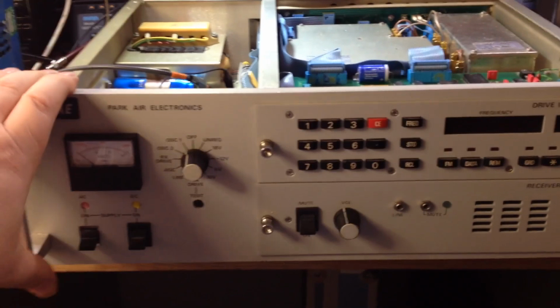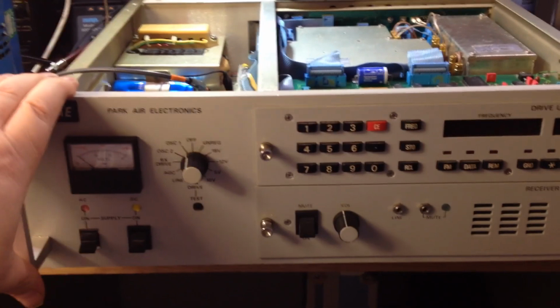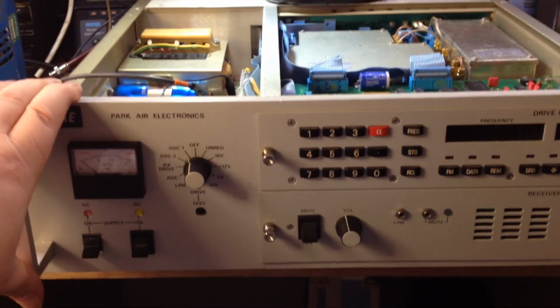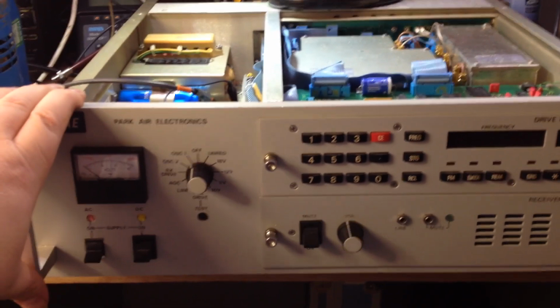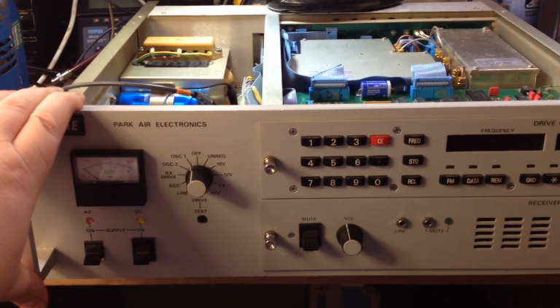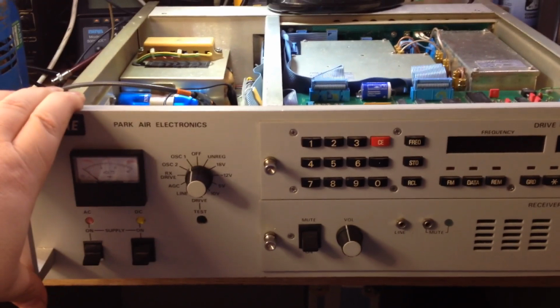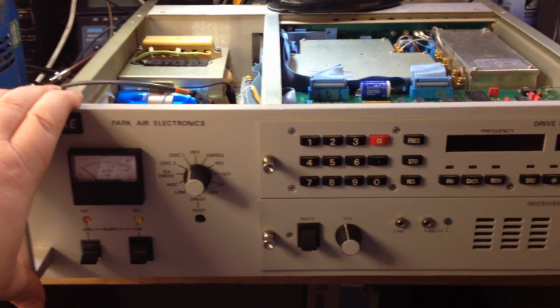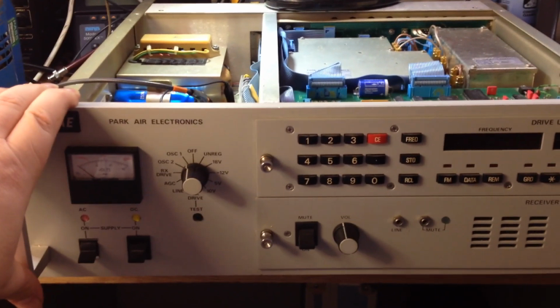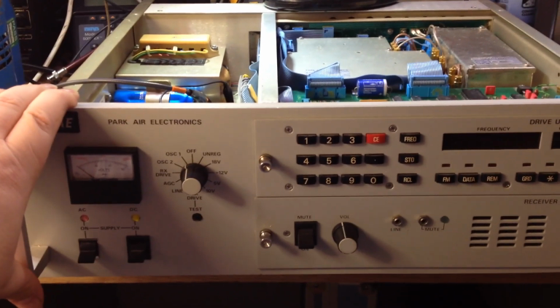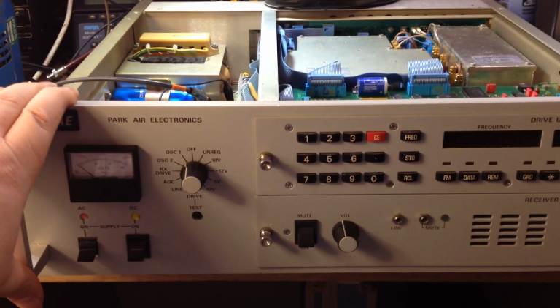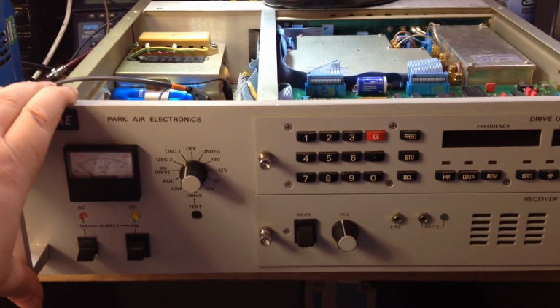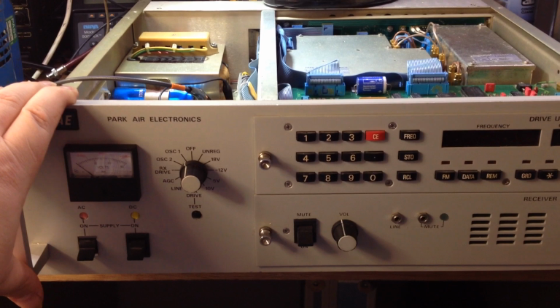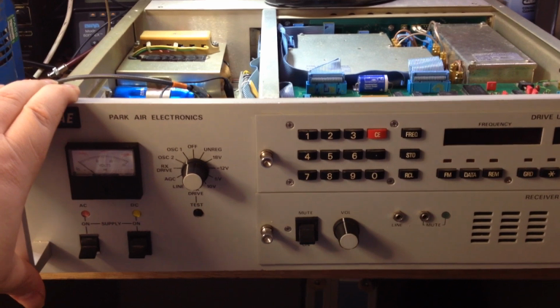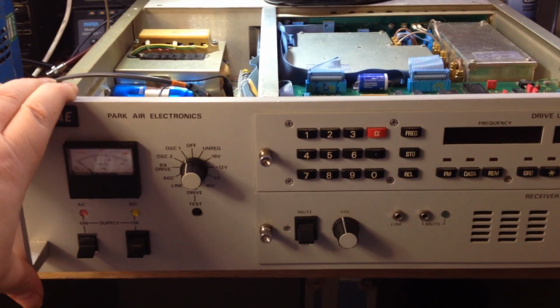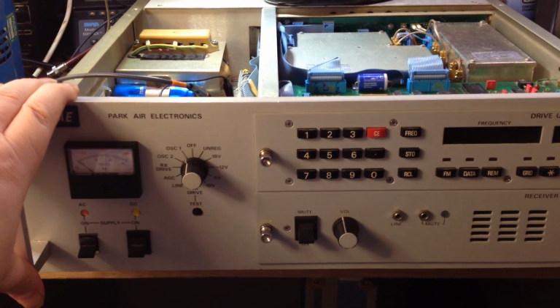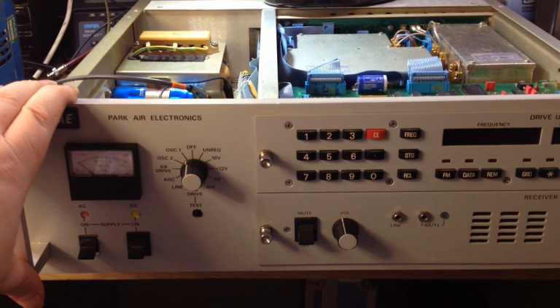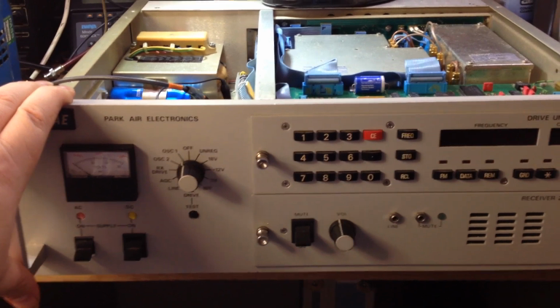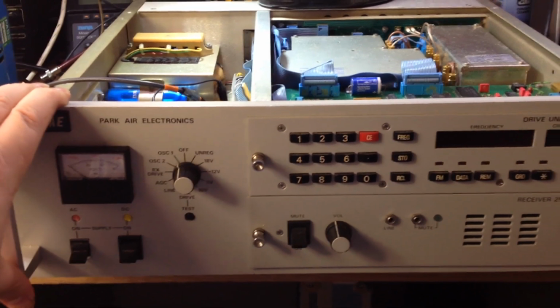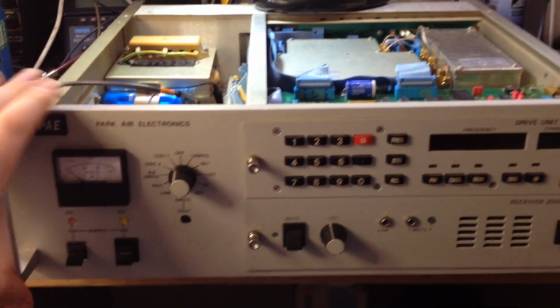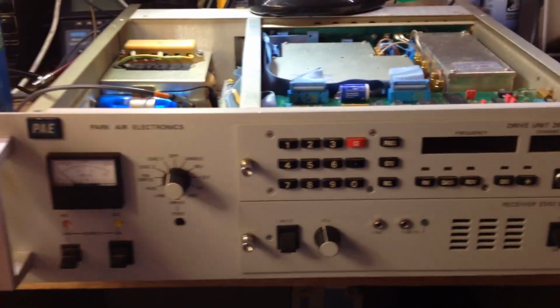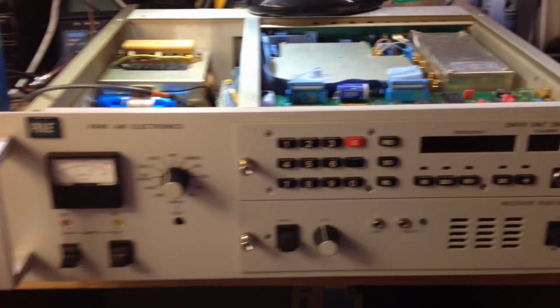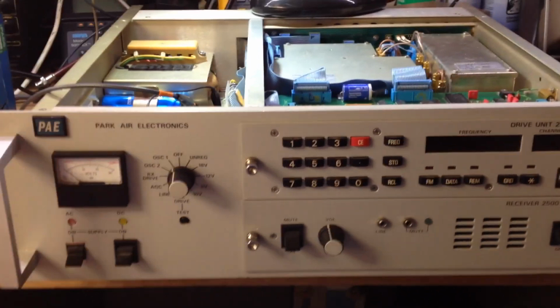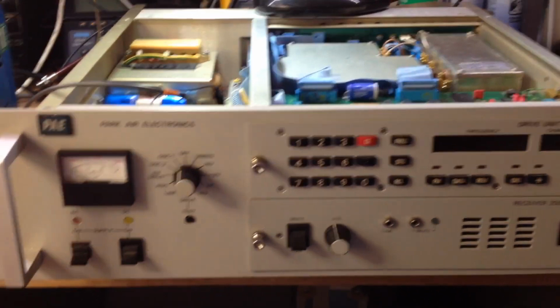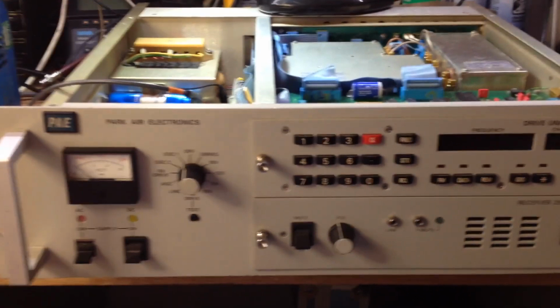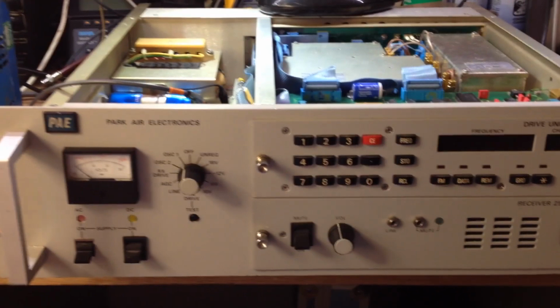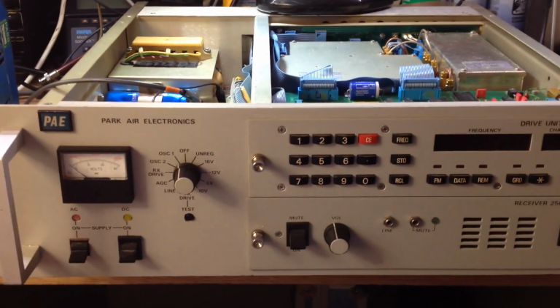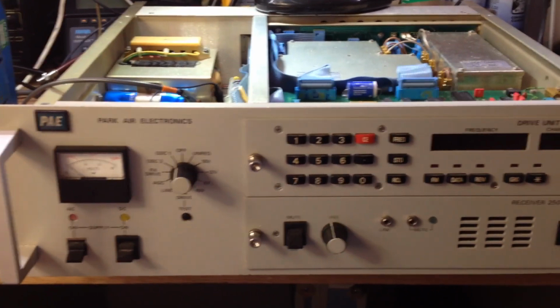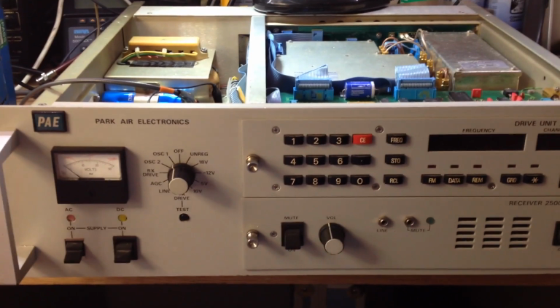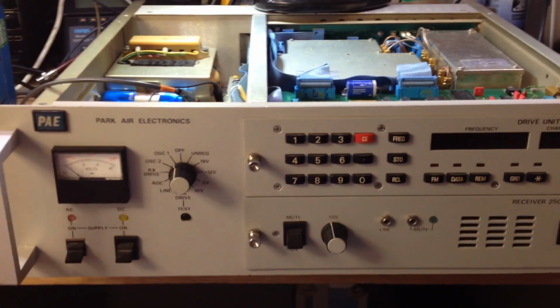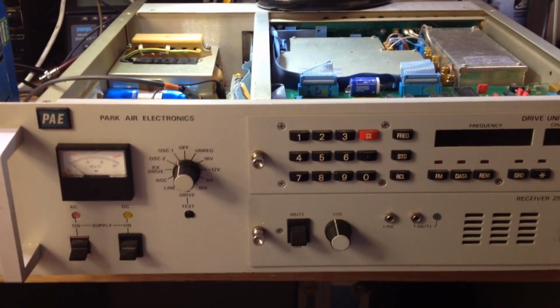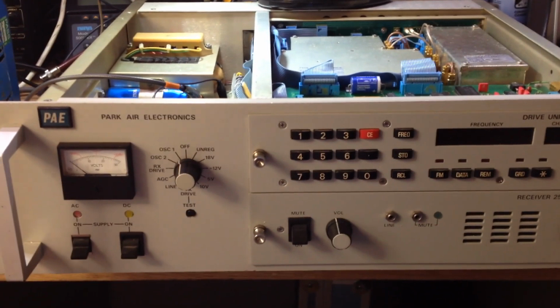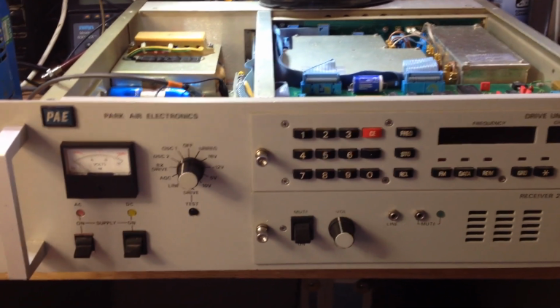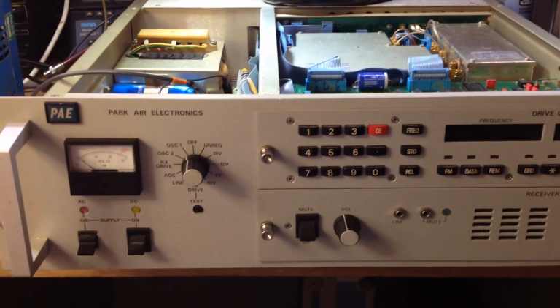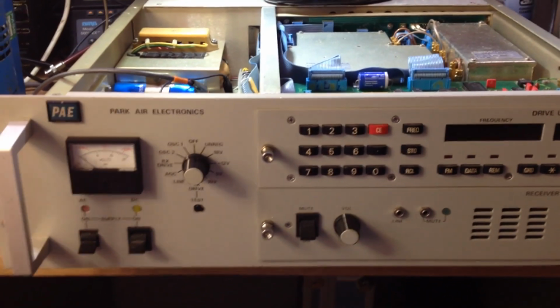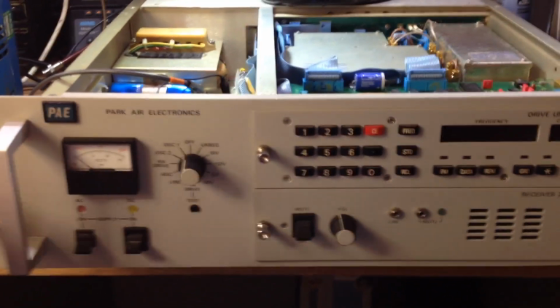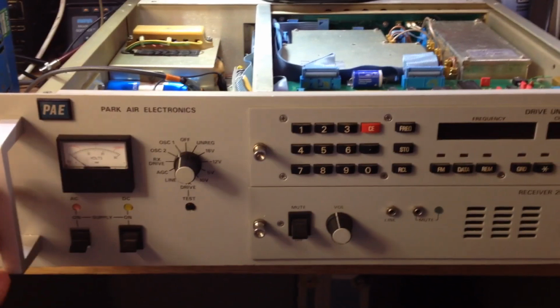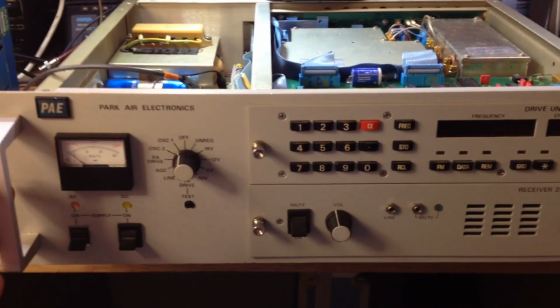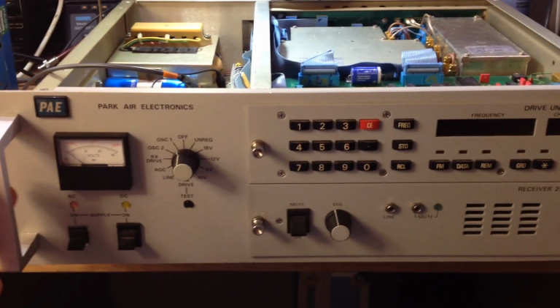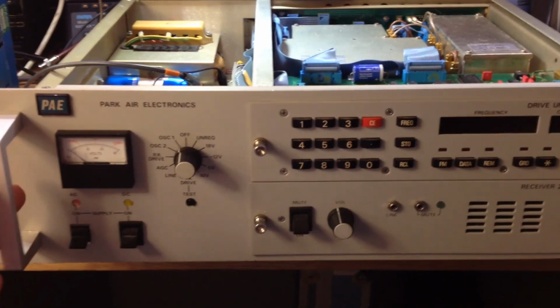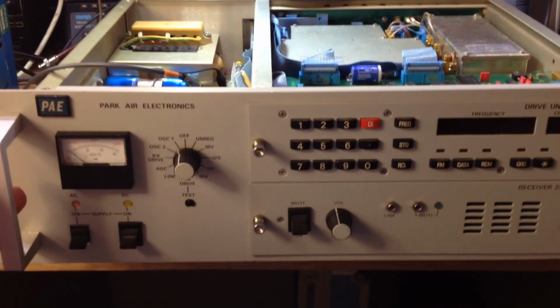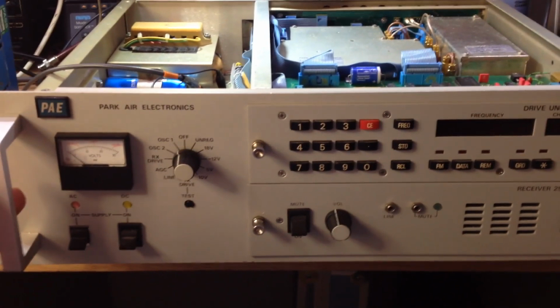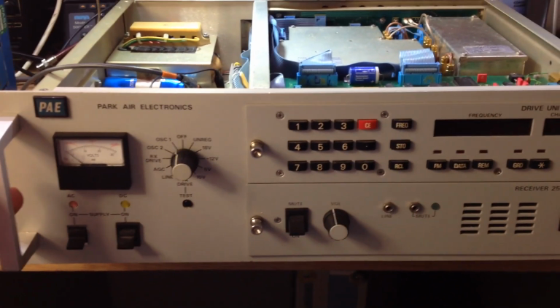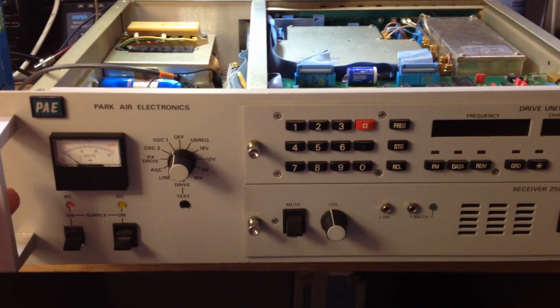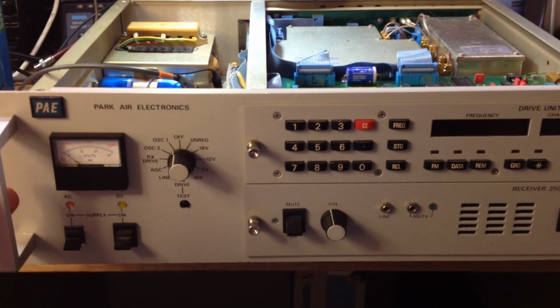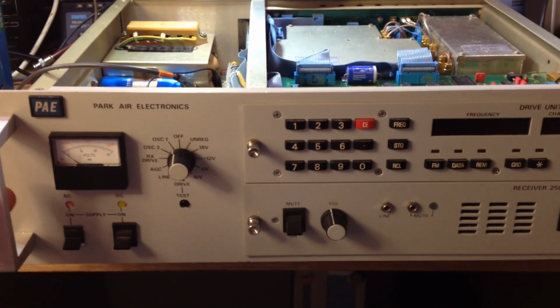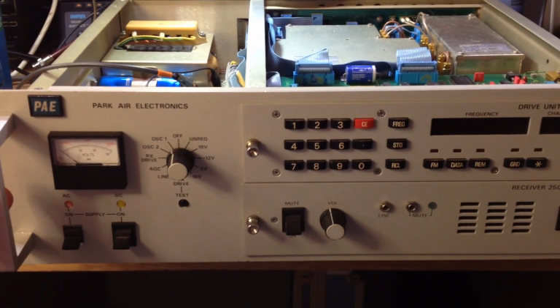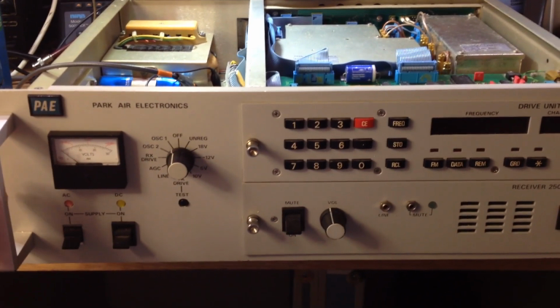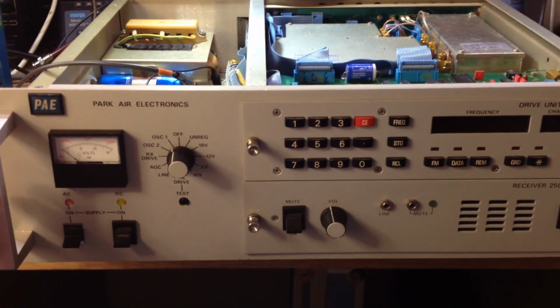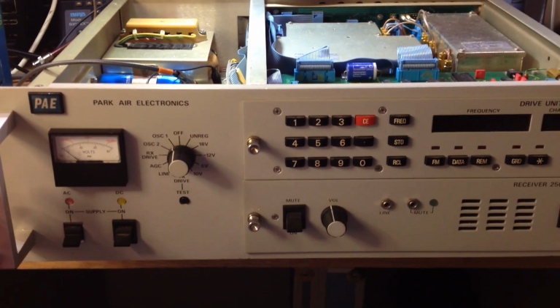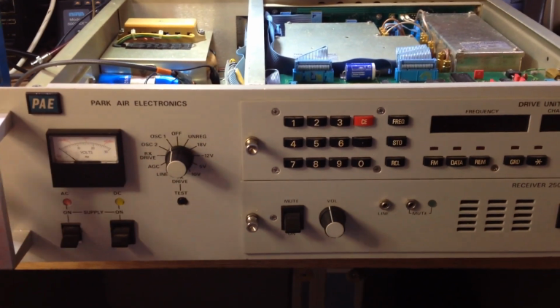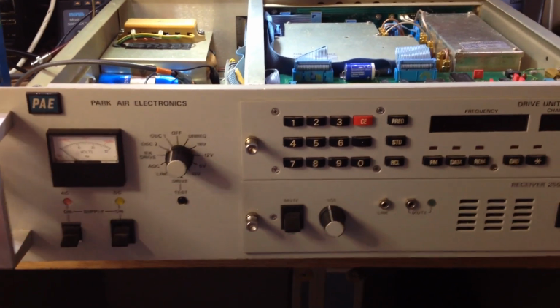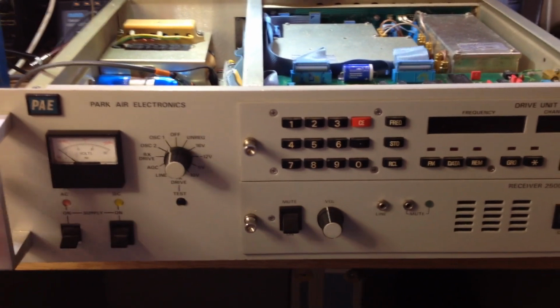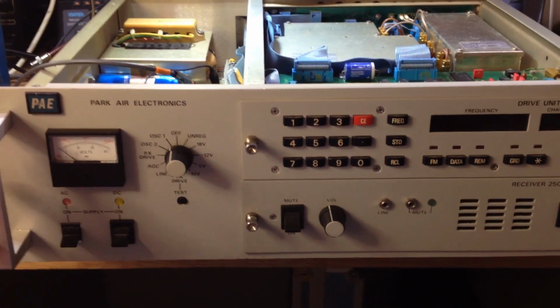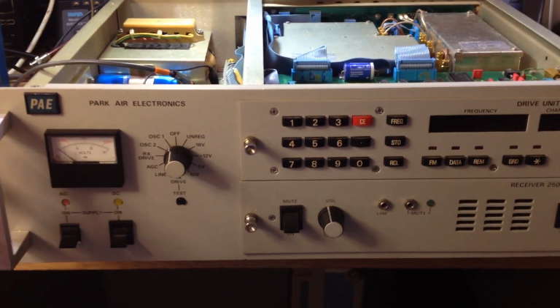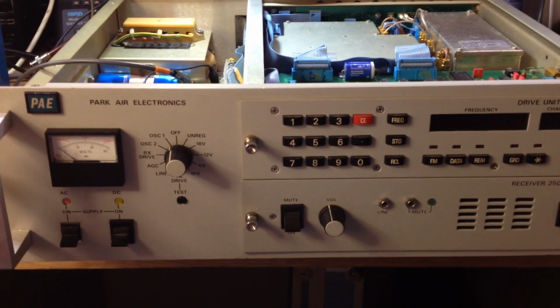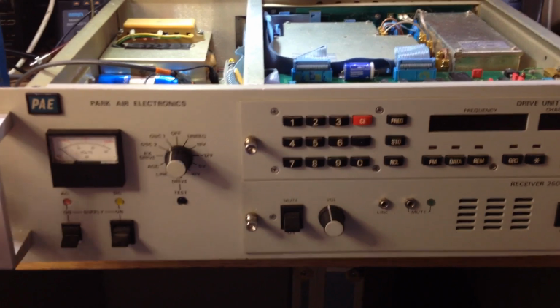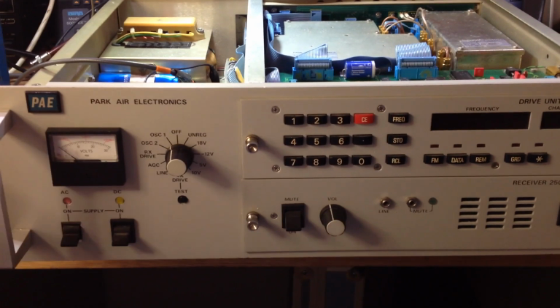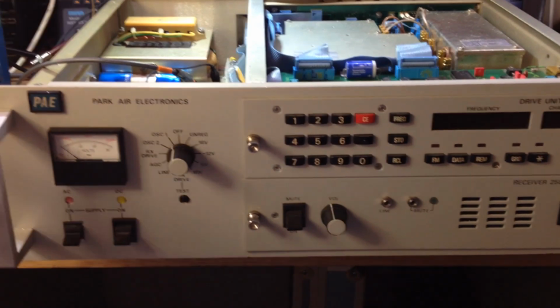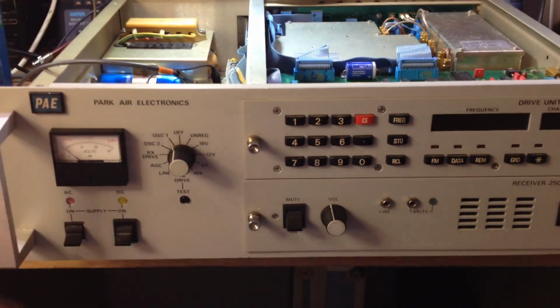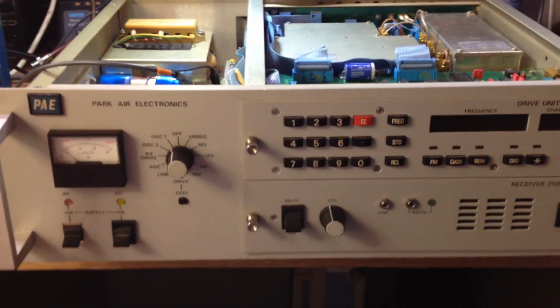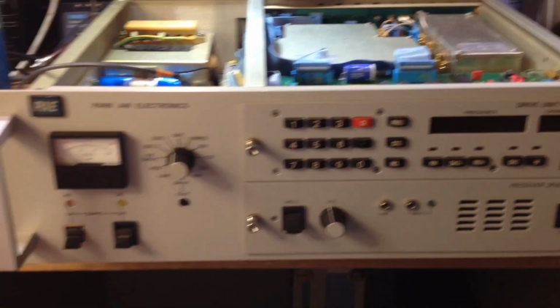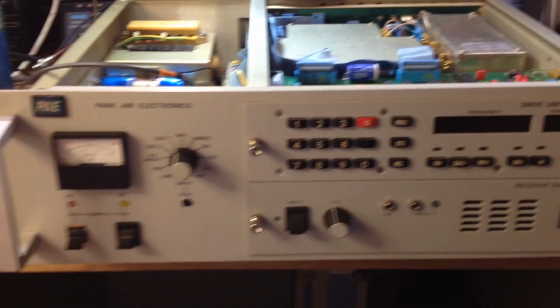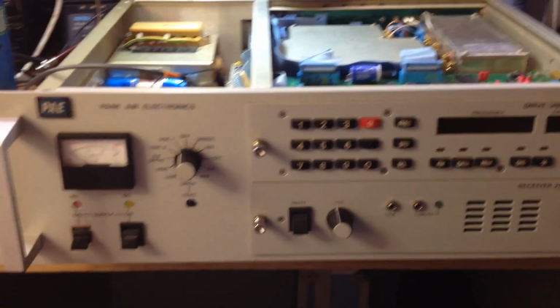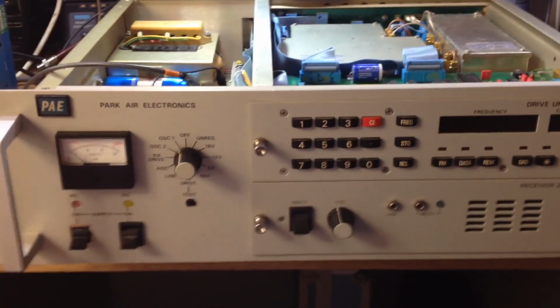That's just a quick rundown of a Parkair aircraft transceiver for air traffic control.